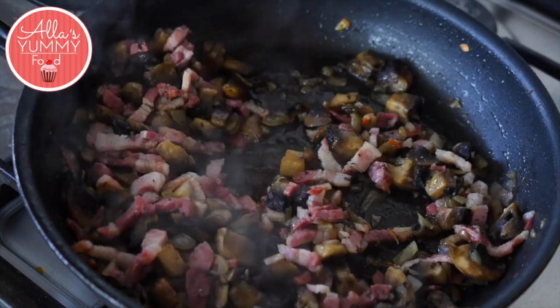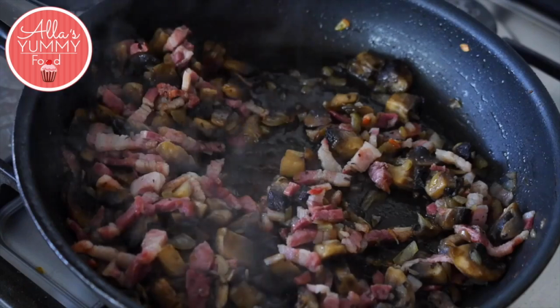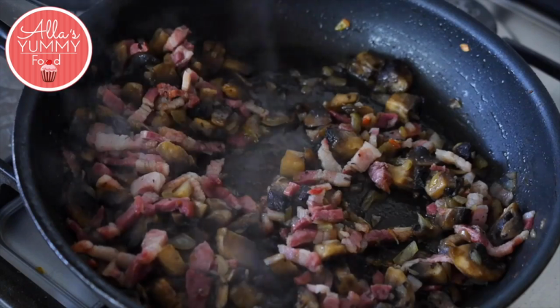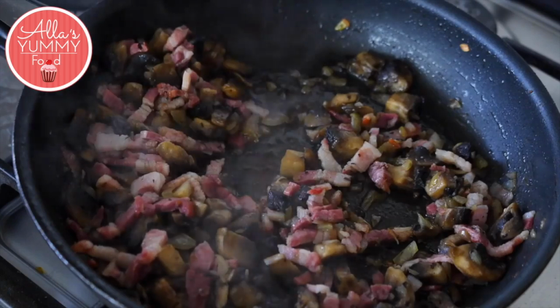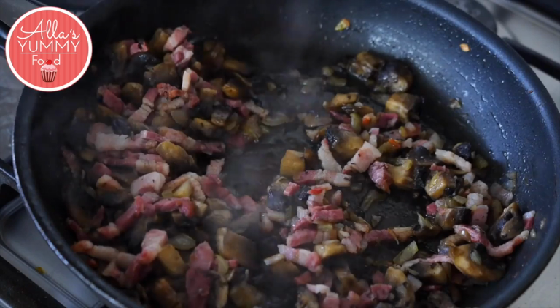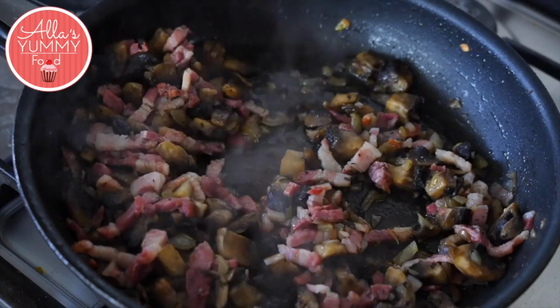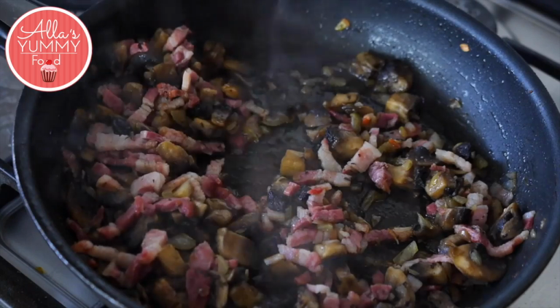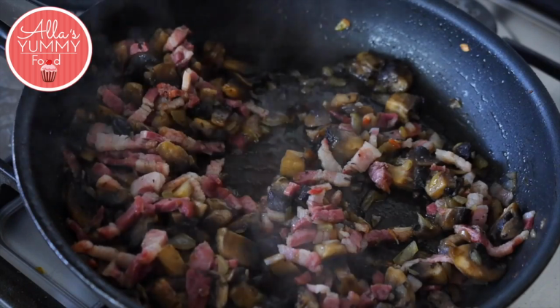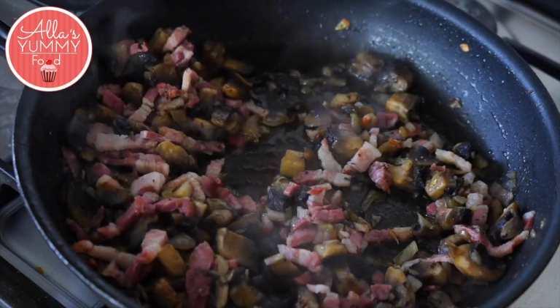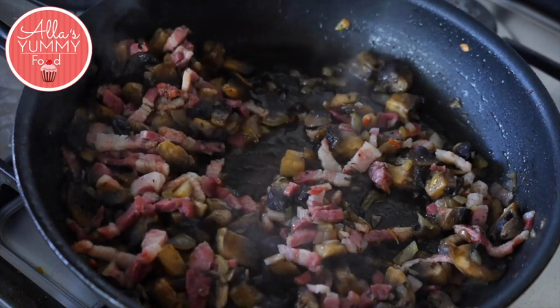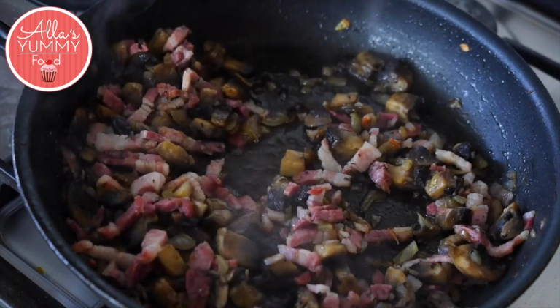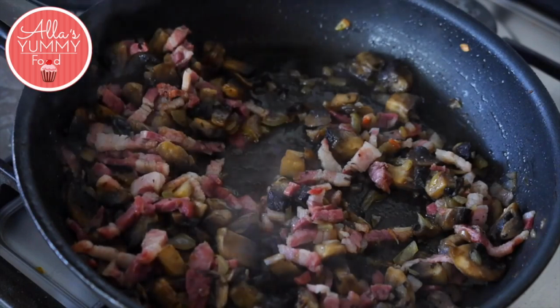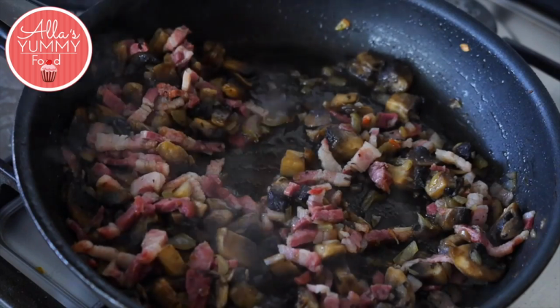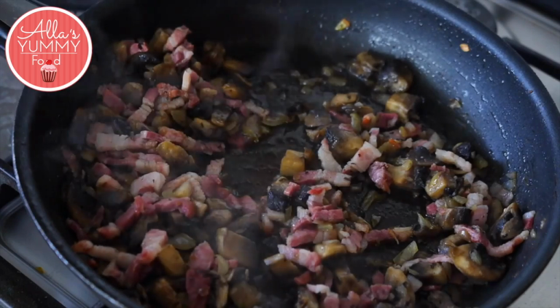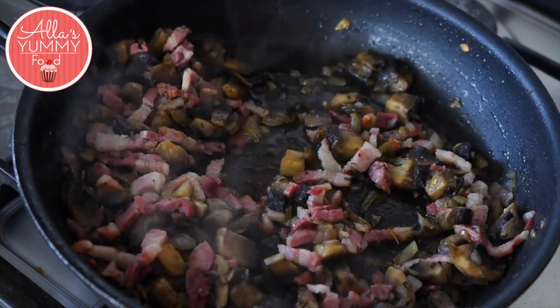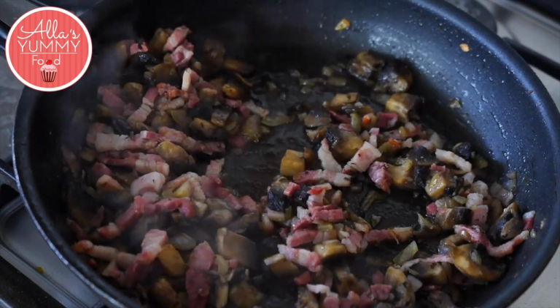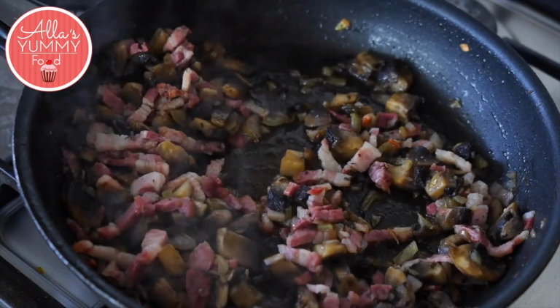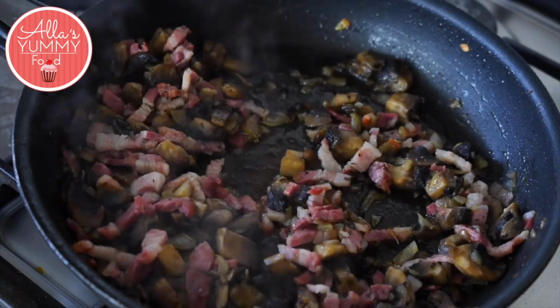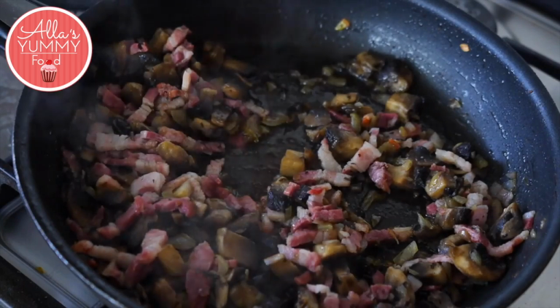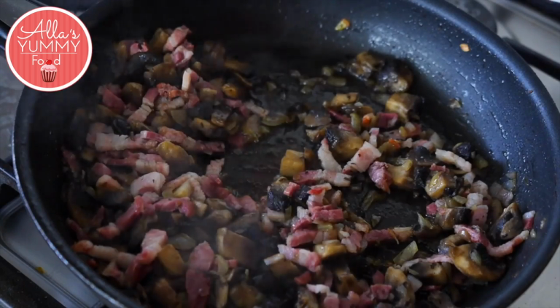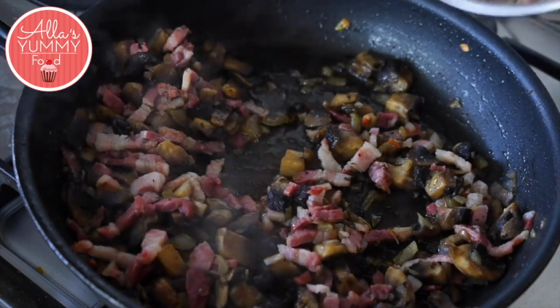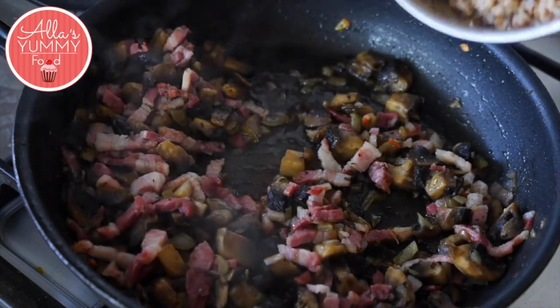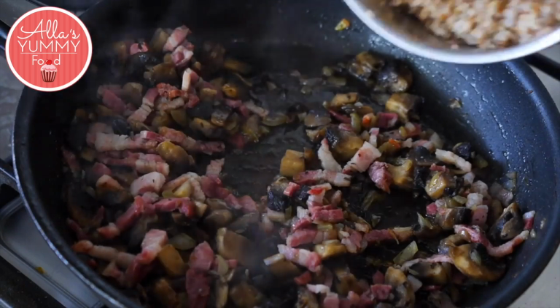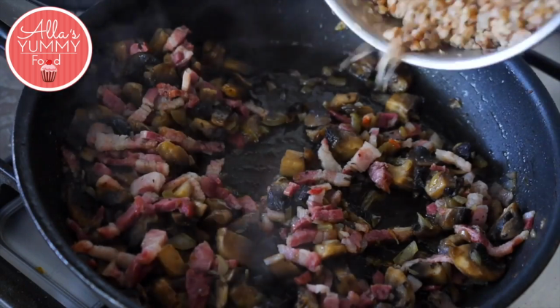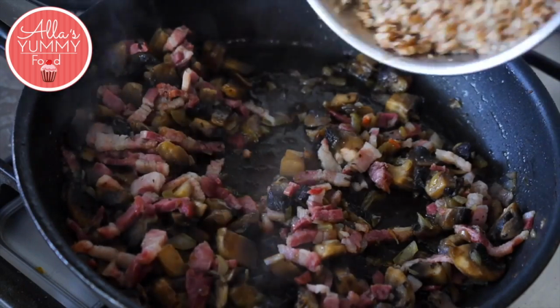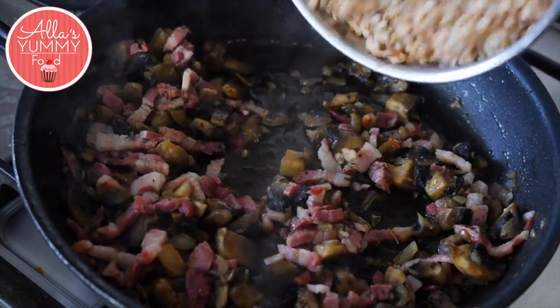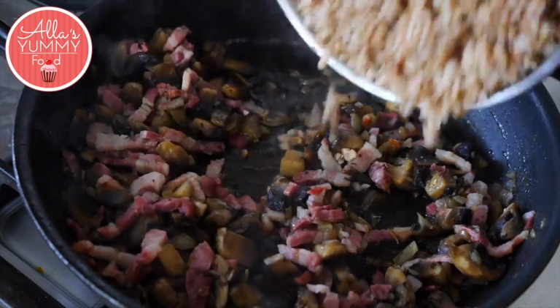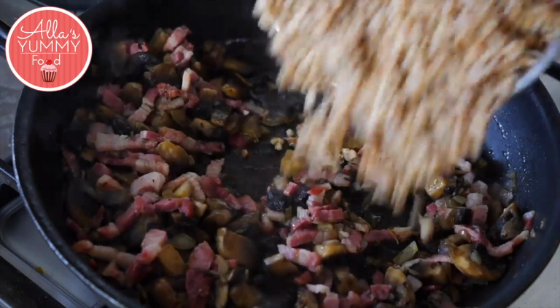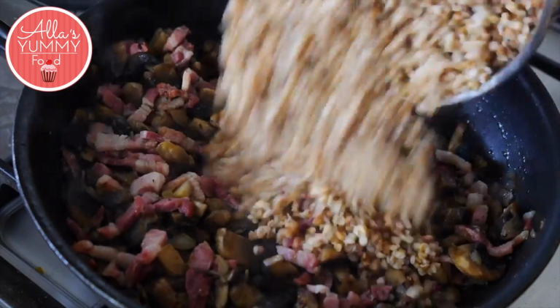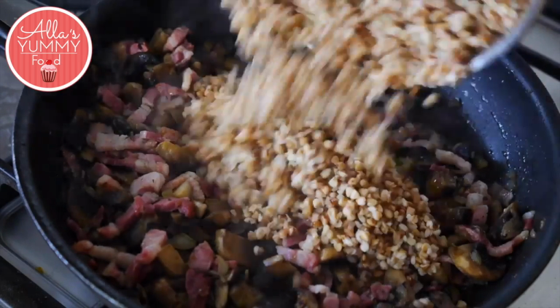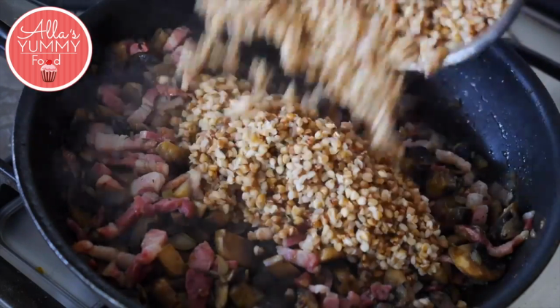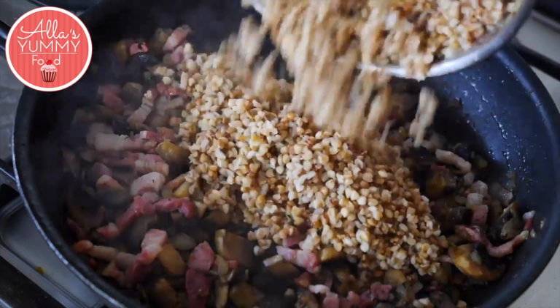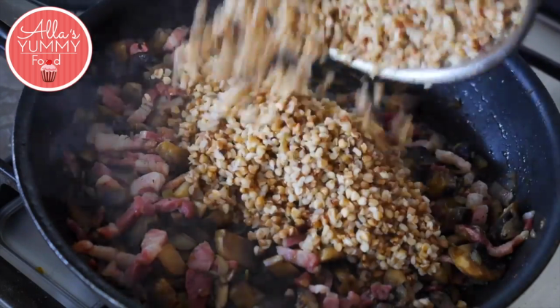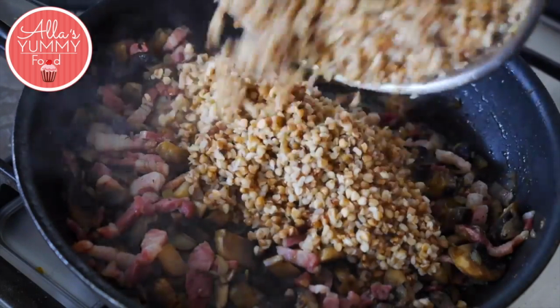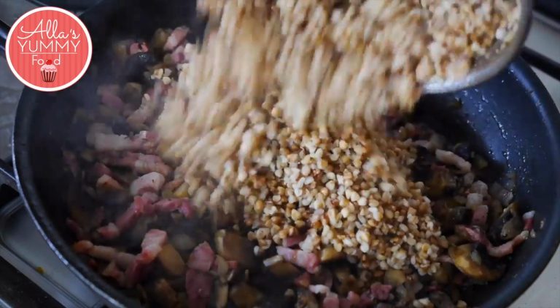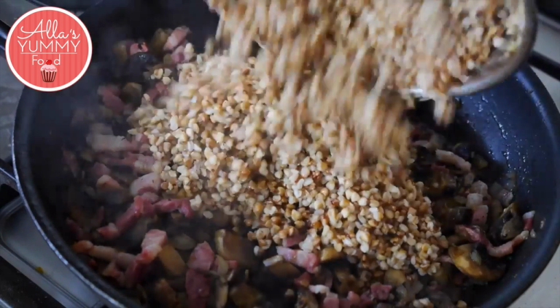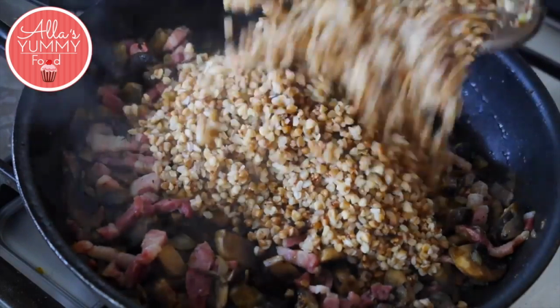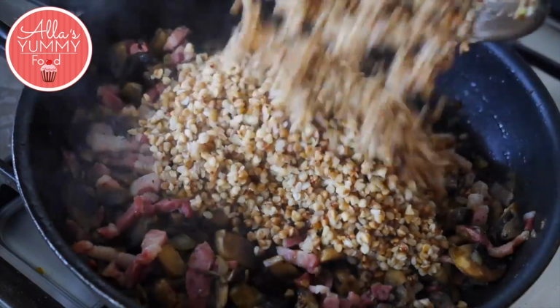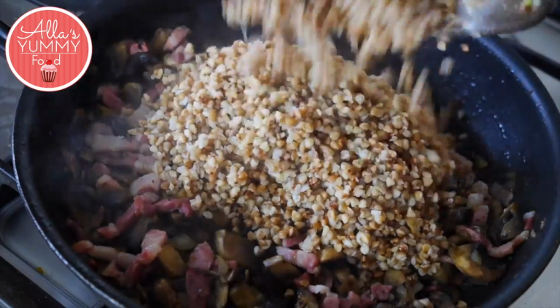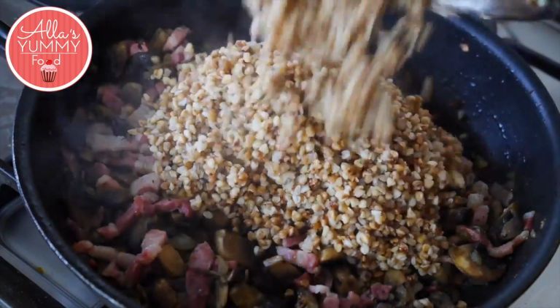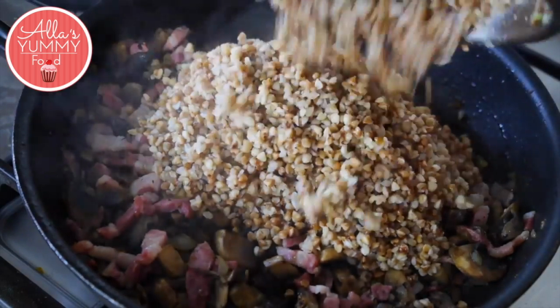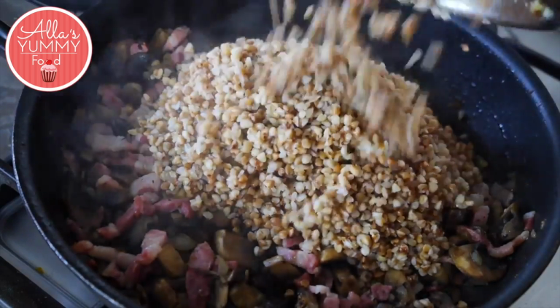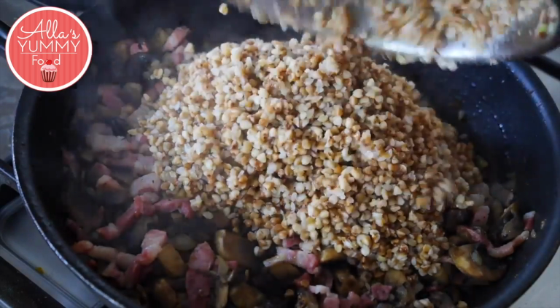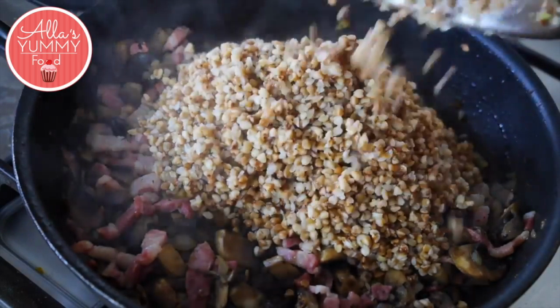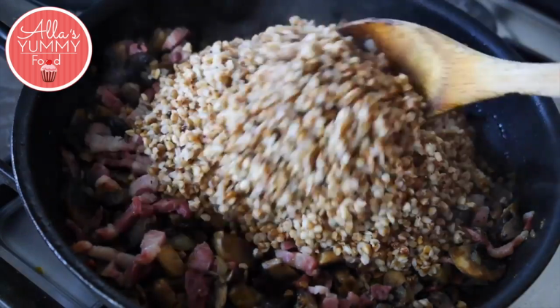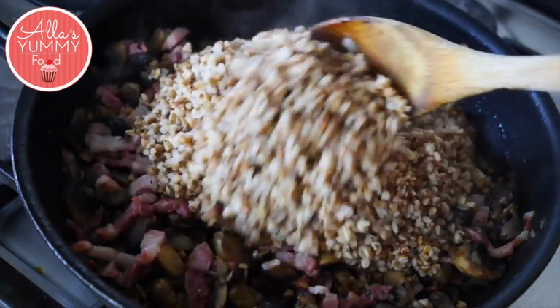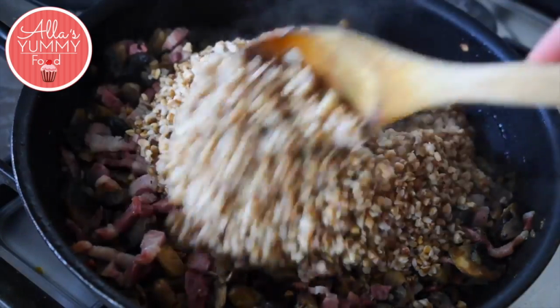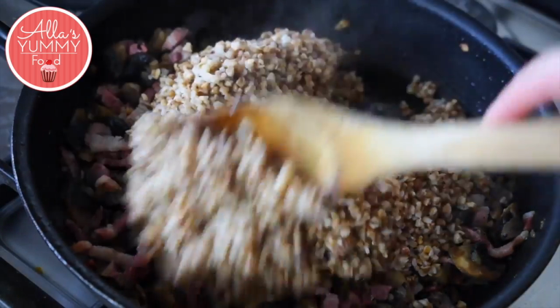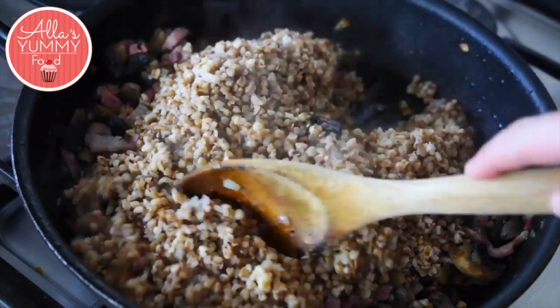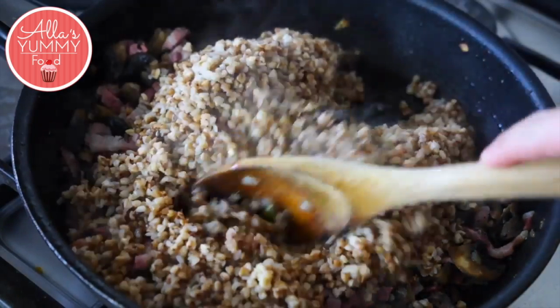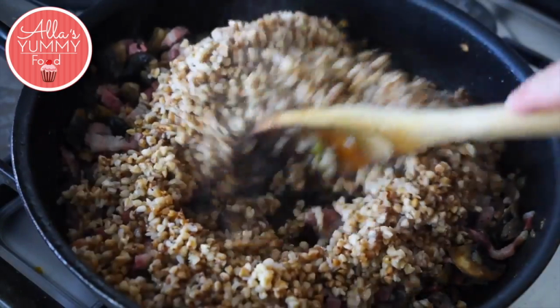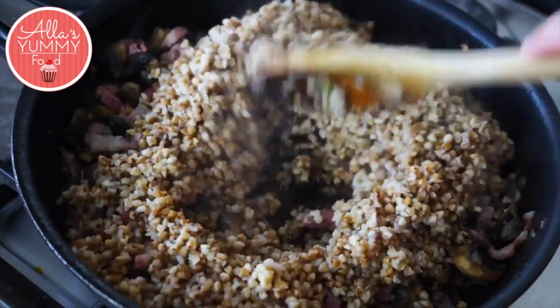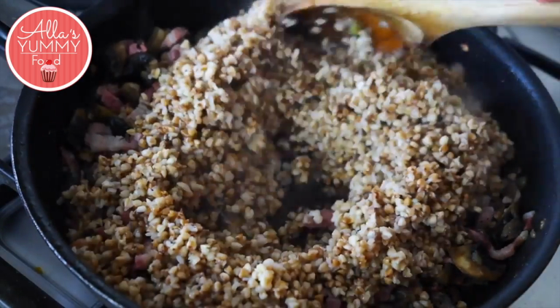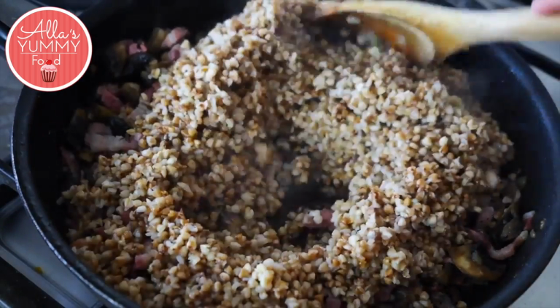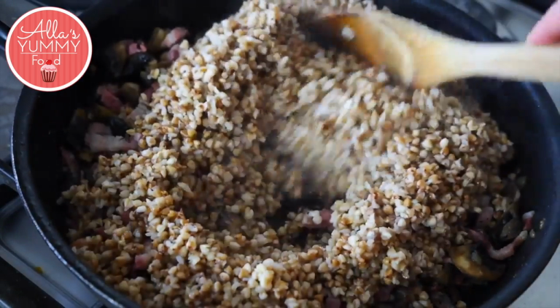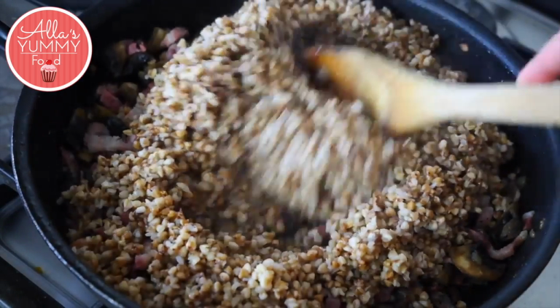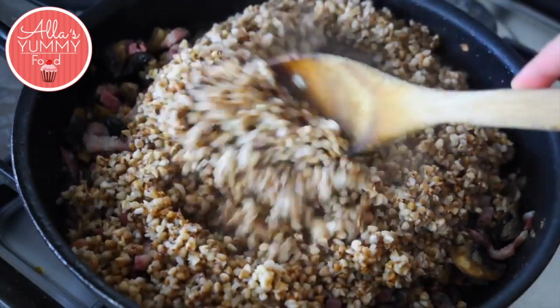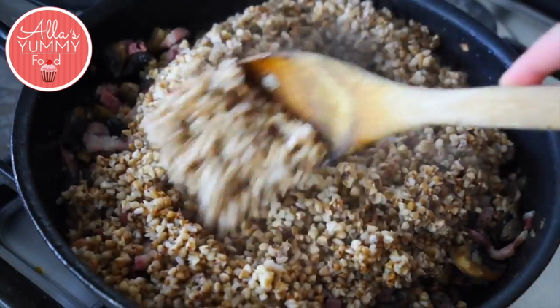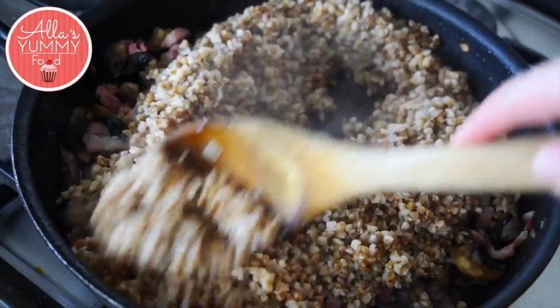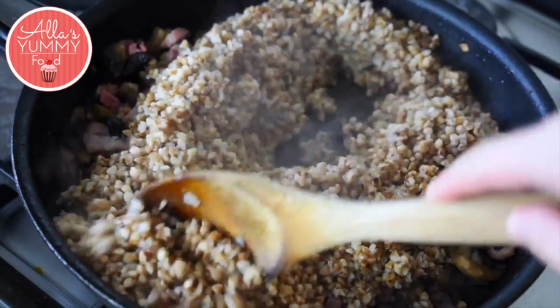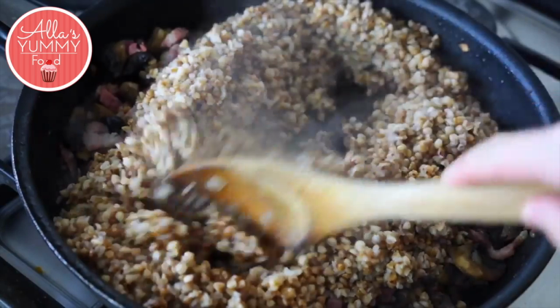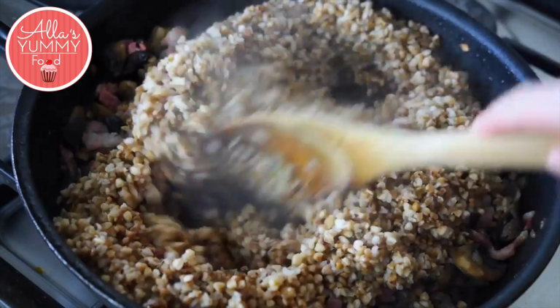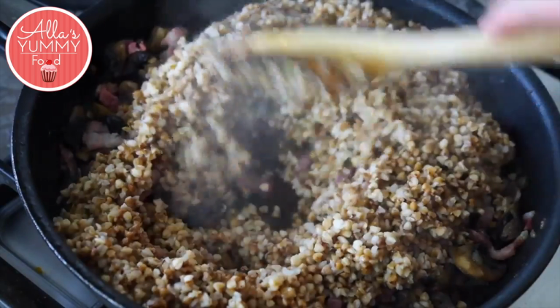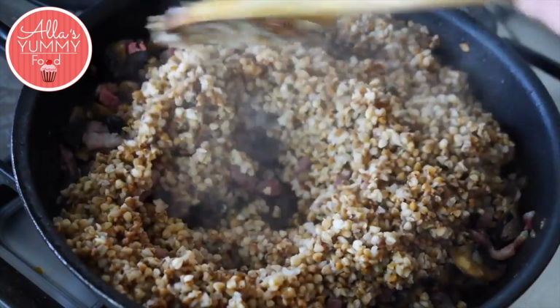Lastly, add your buckwheat mixture into your onions with mushrooms and bacon, and just give it all a really good mix.